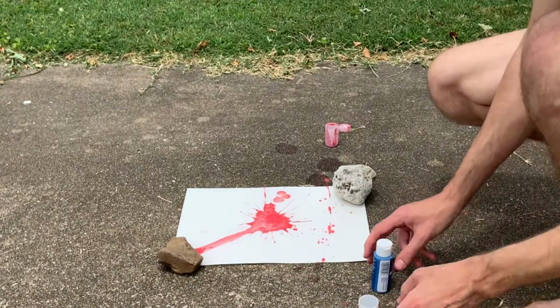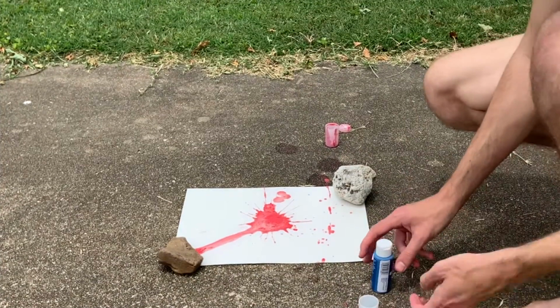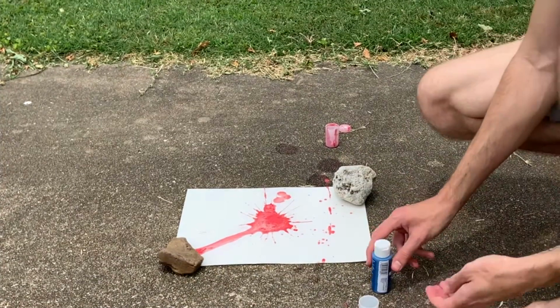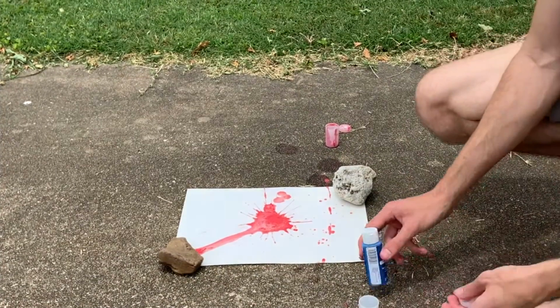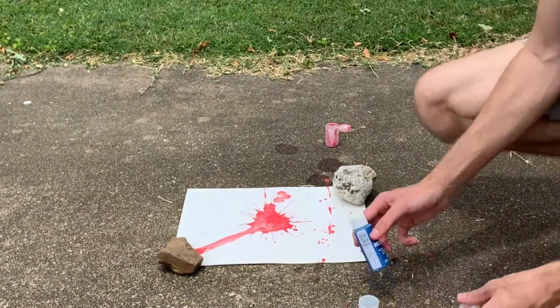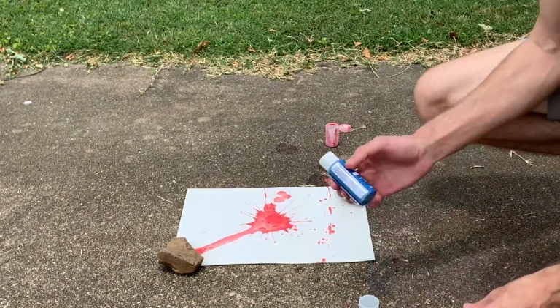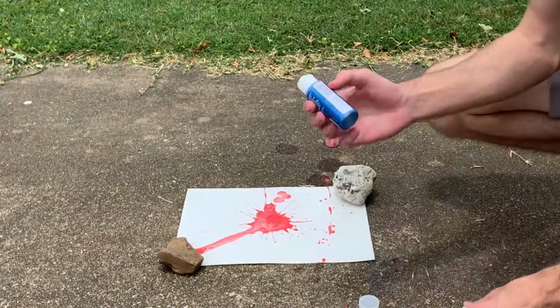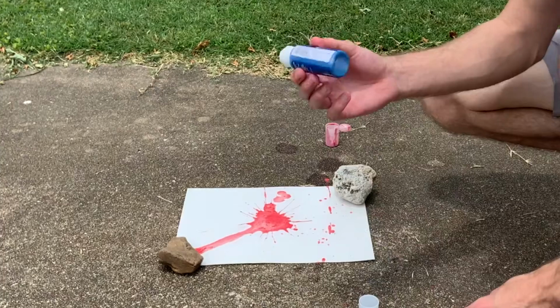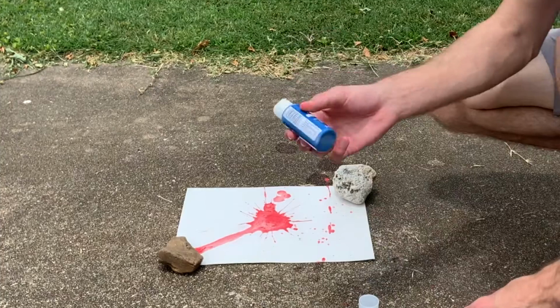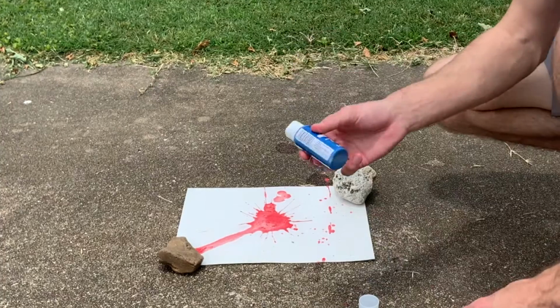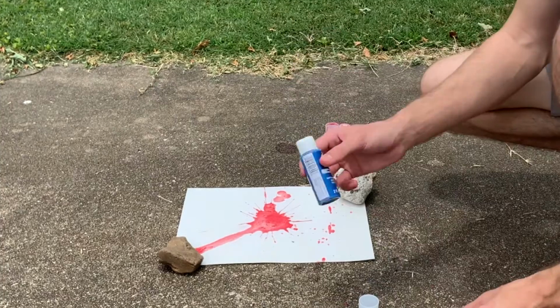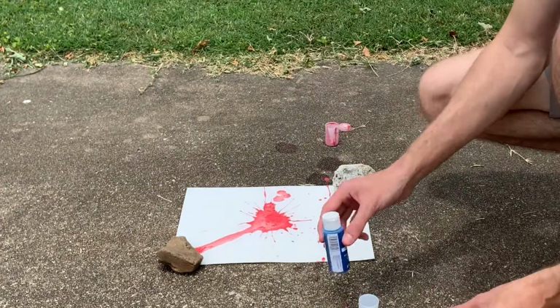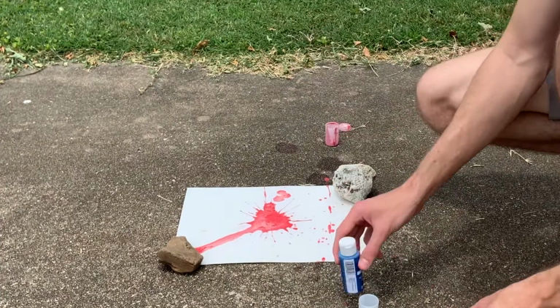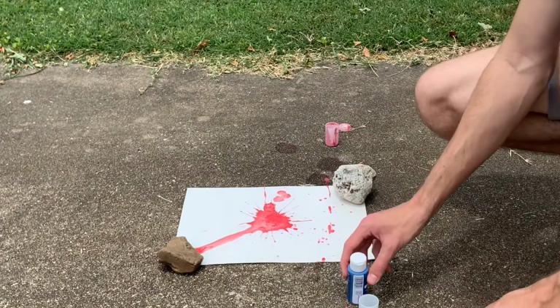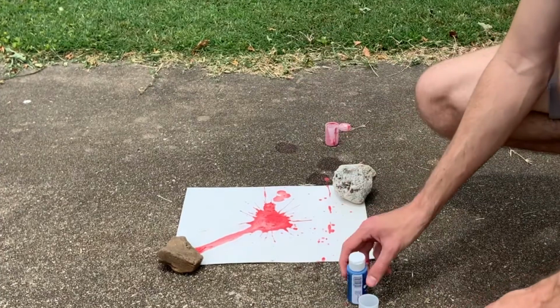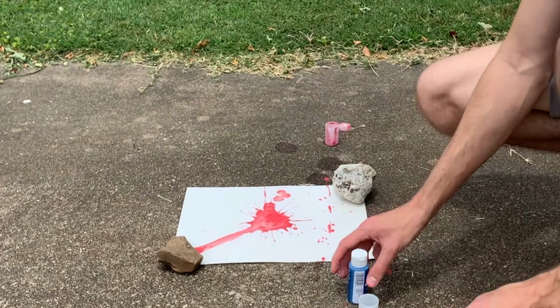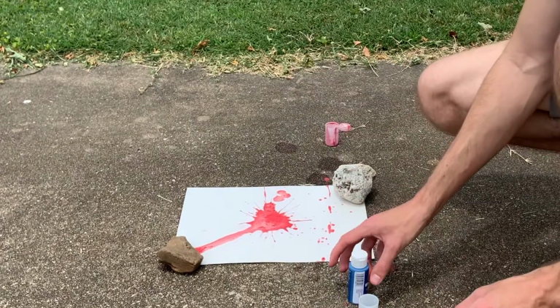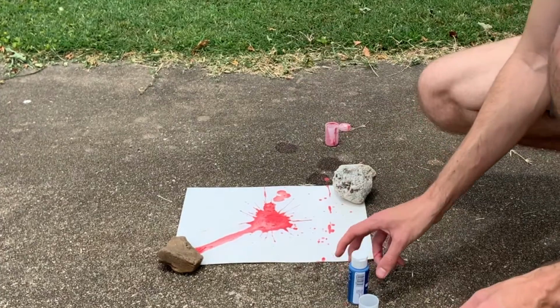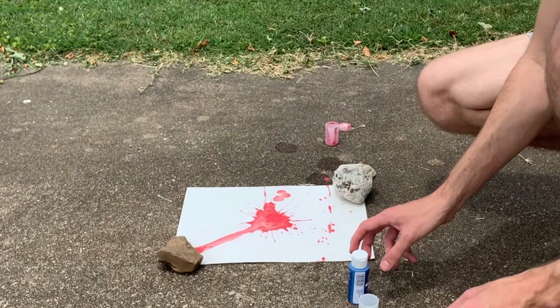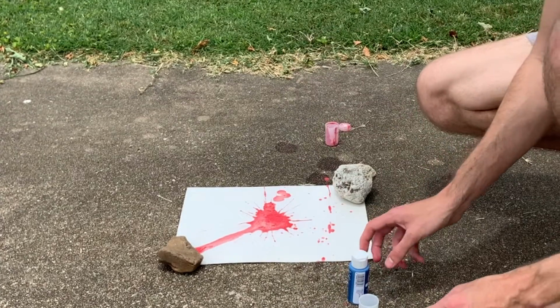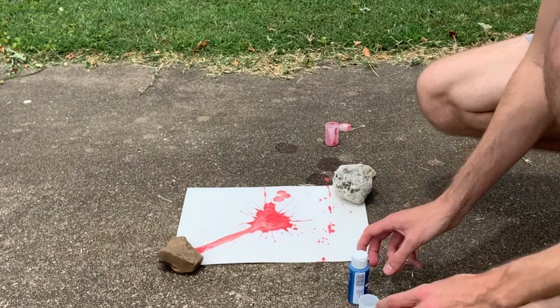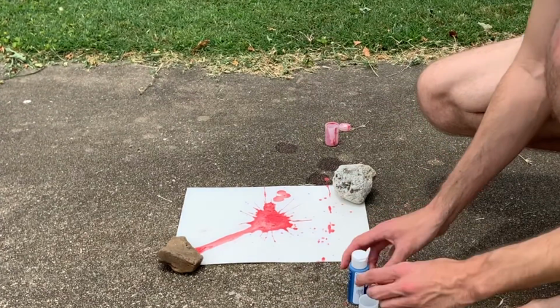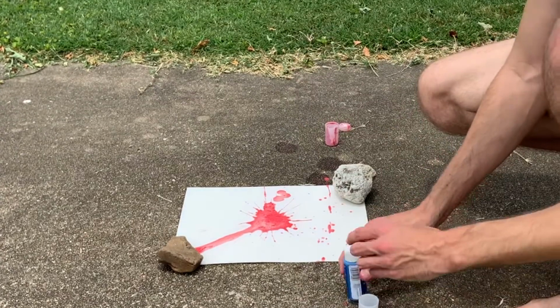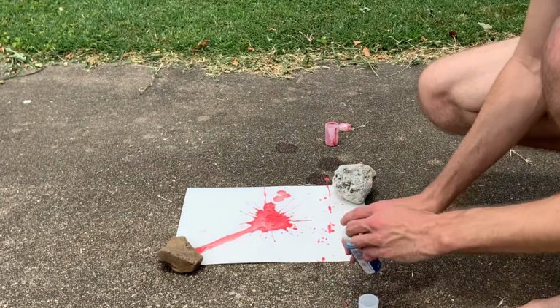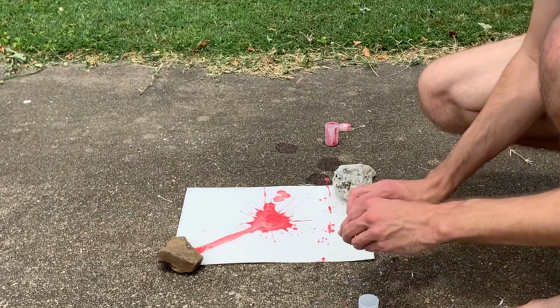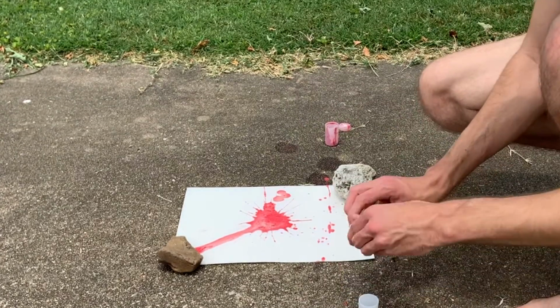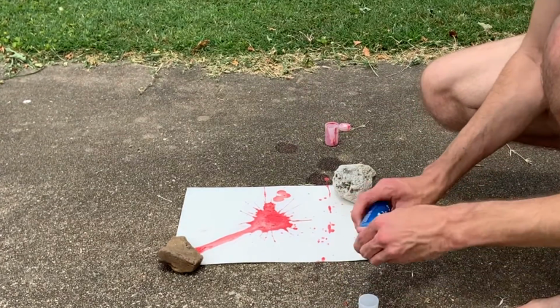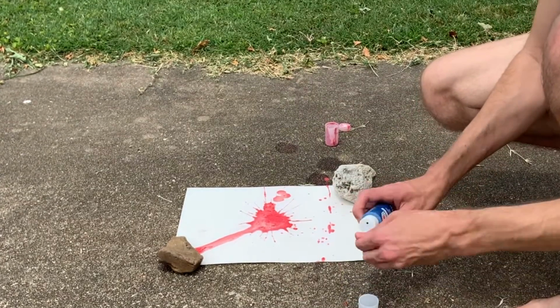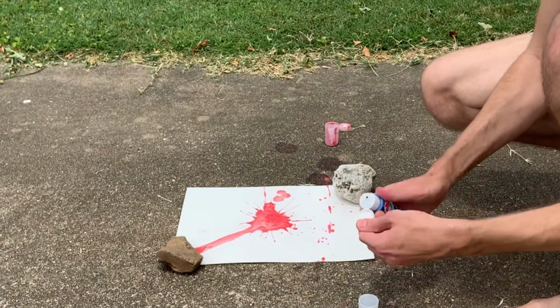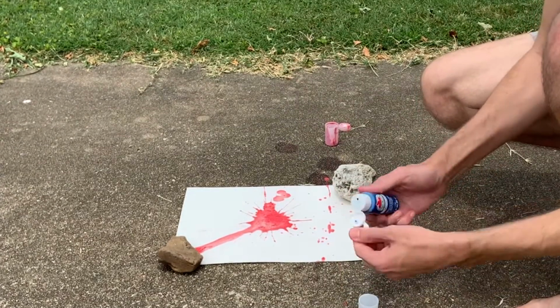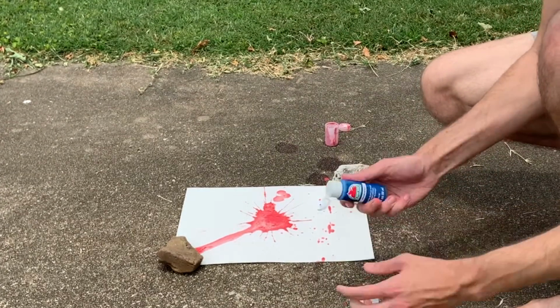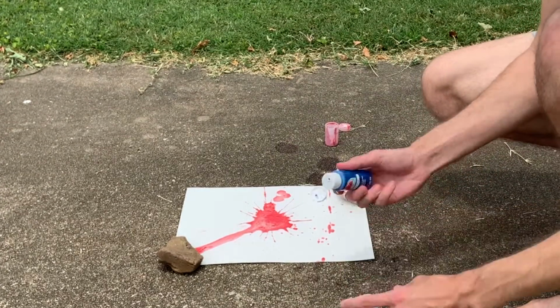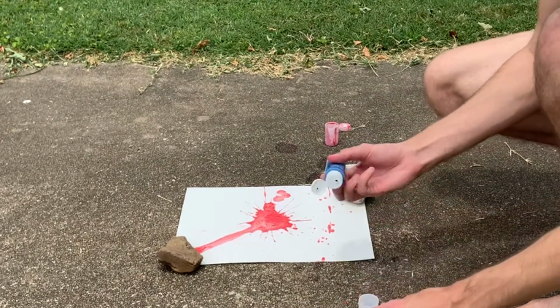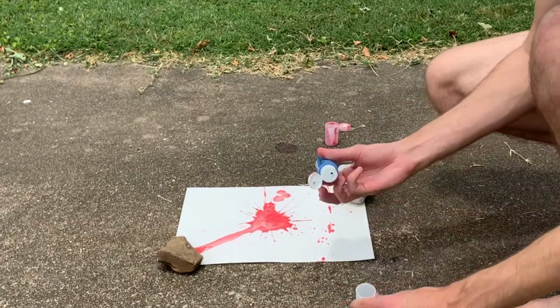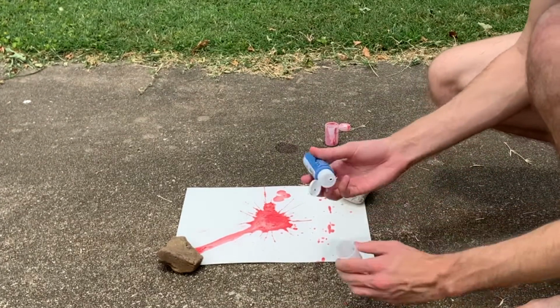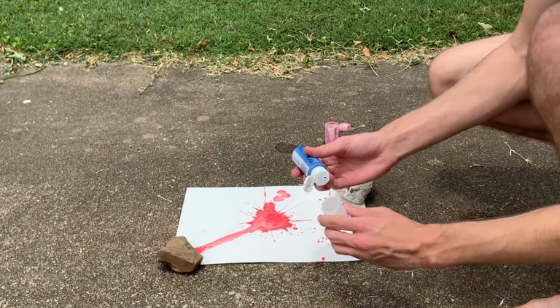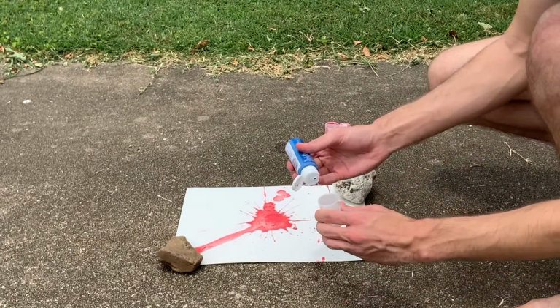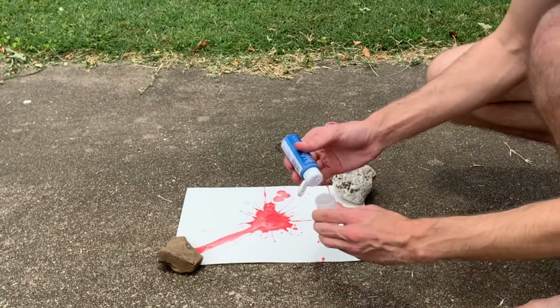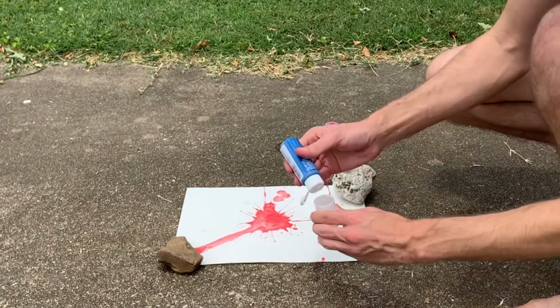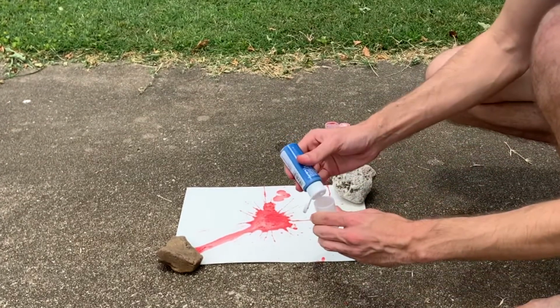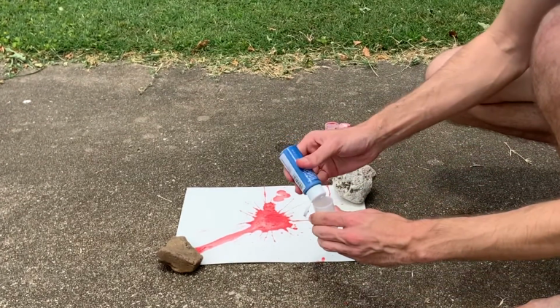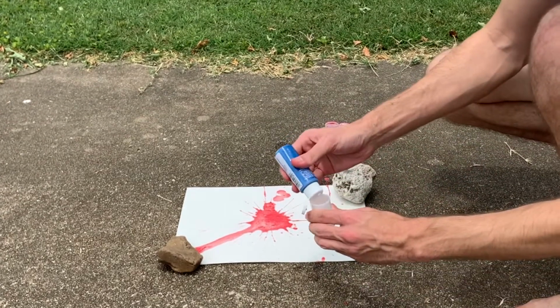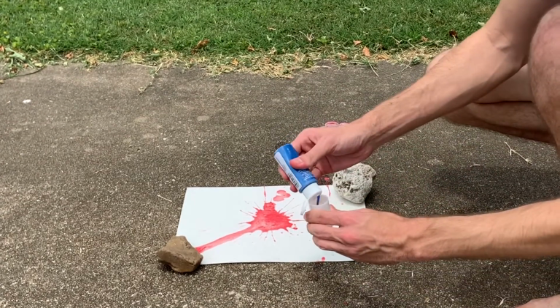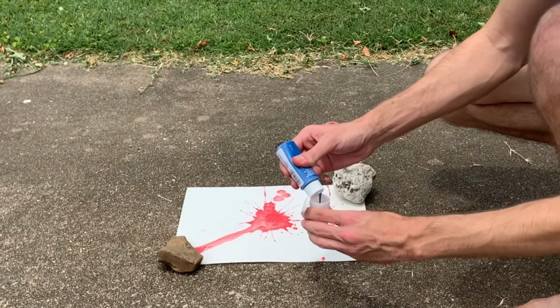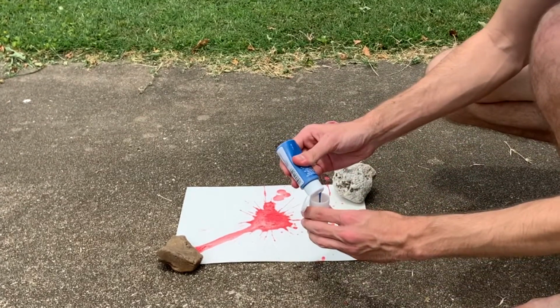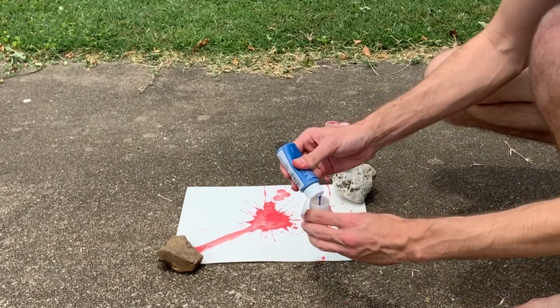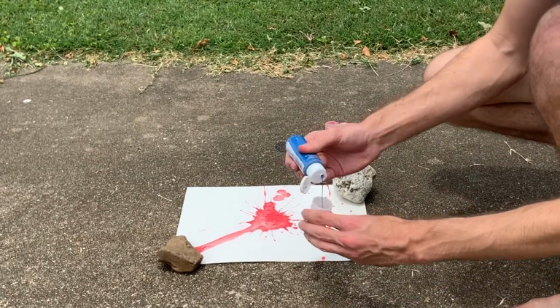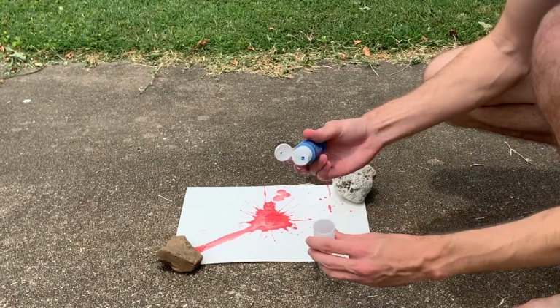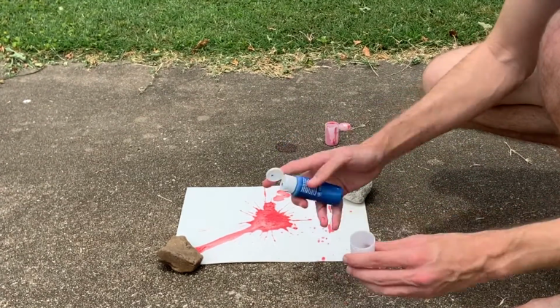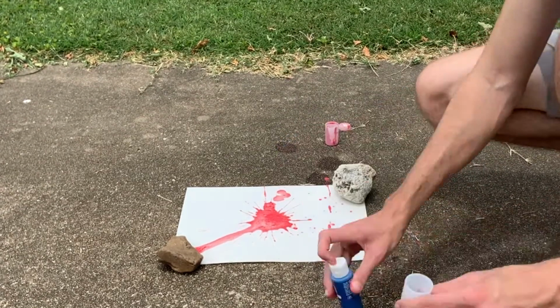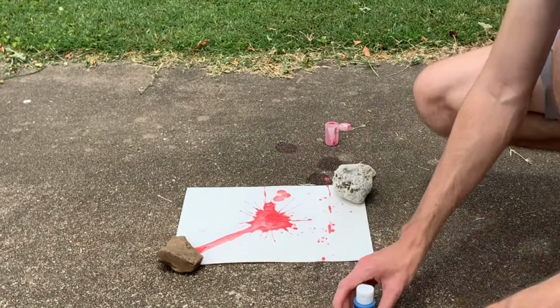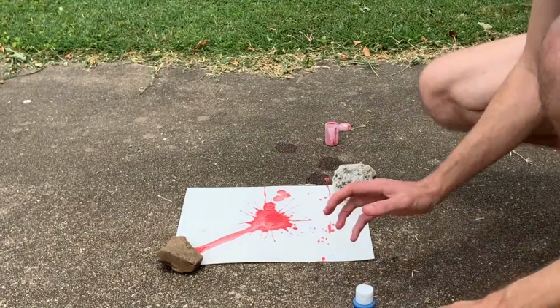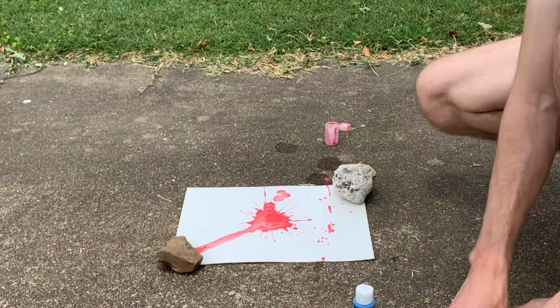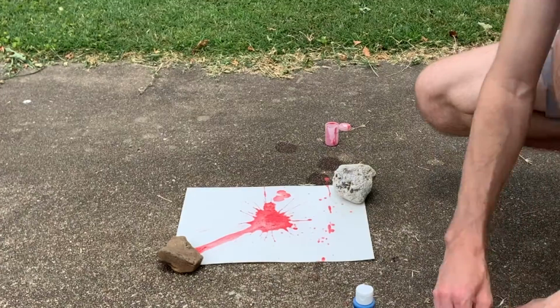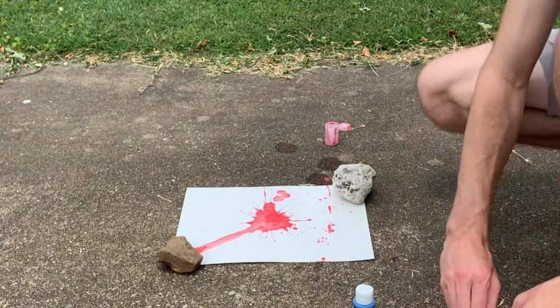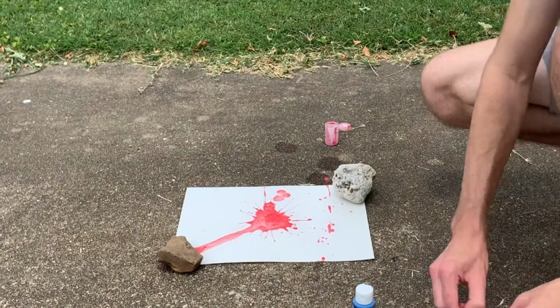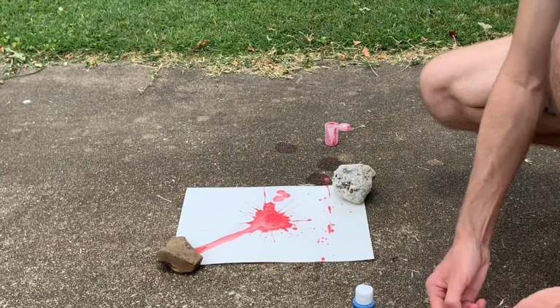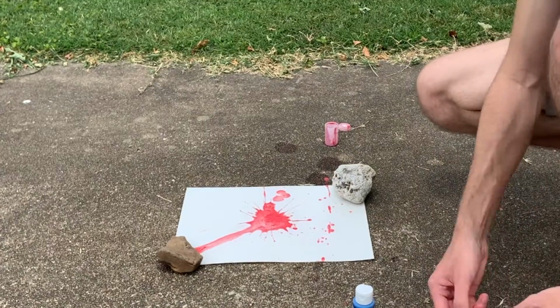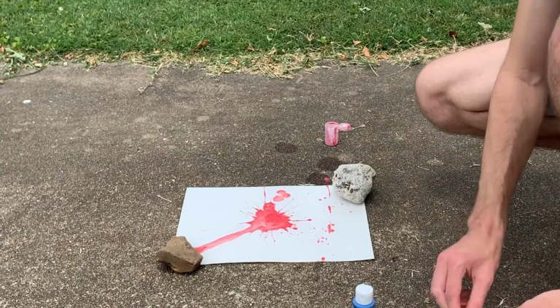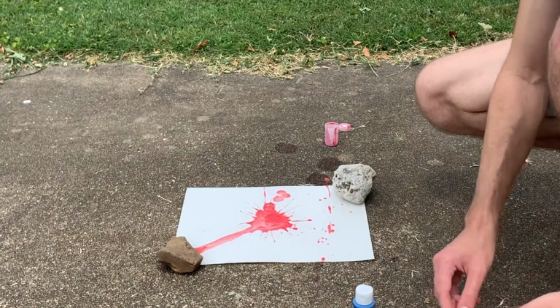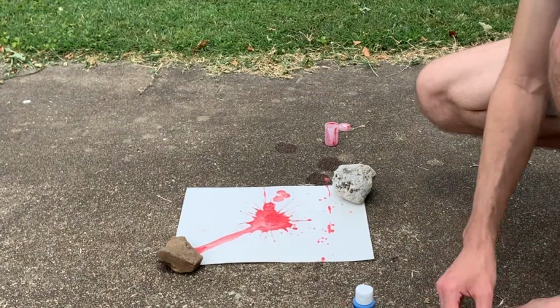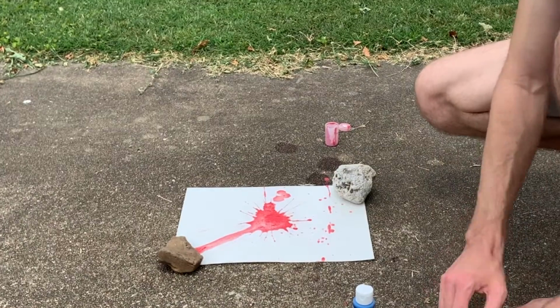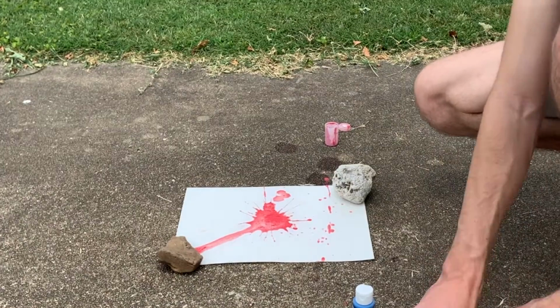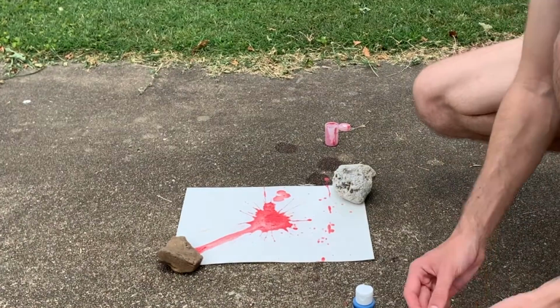A different color paint, a bit more tablet, and just a little bit of water. Let's see if this changes things.